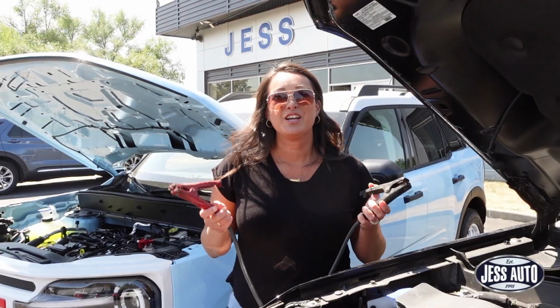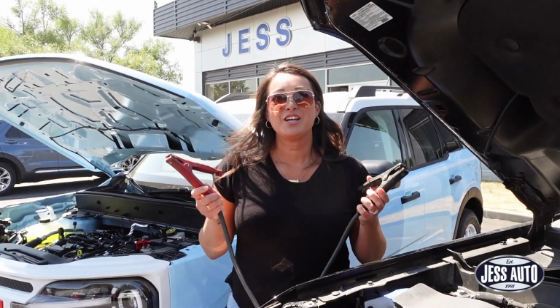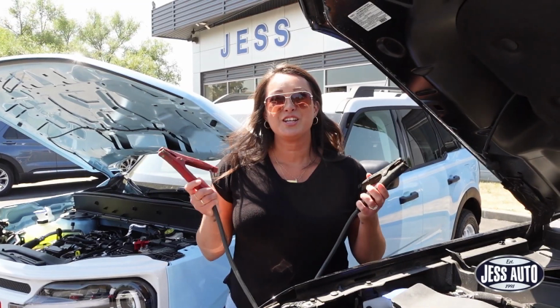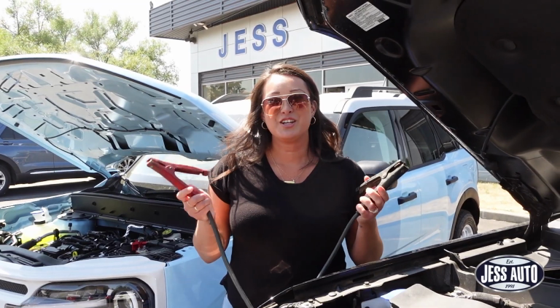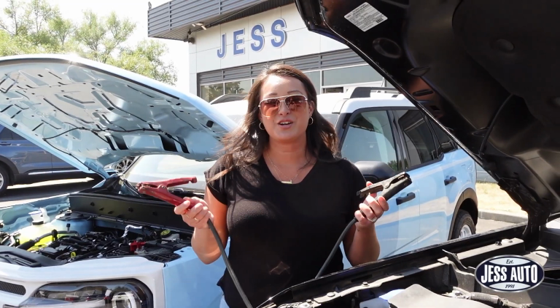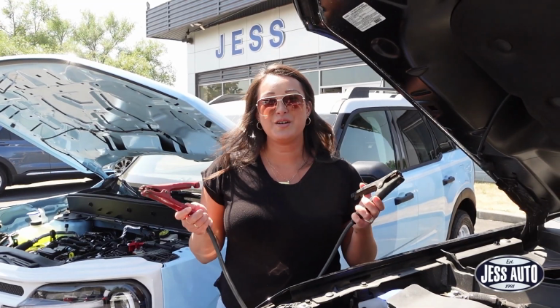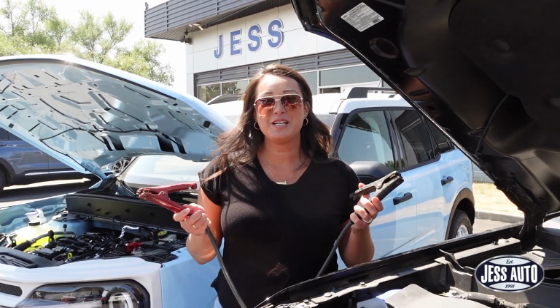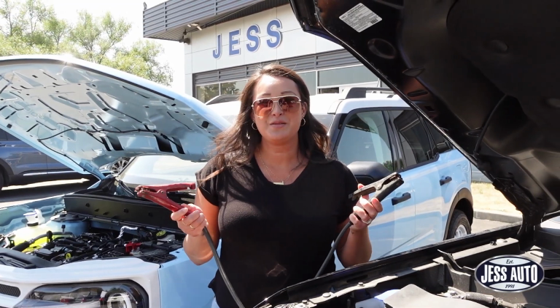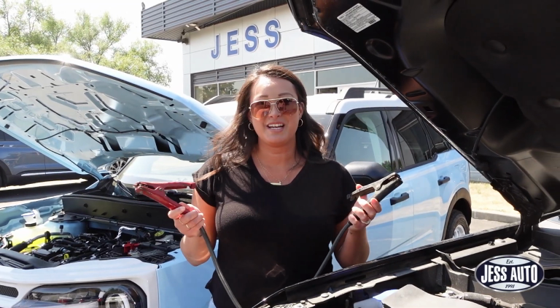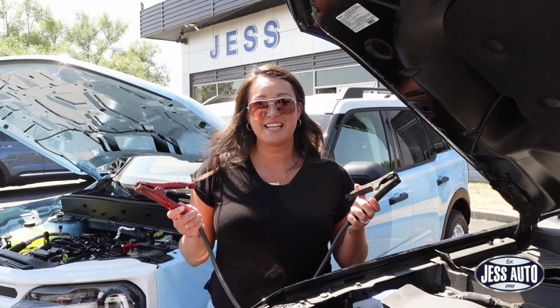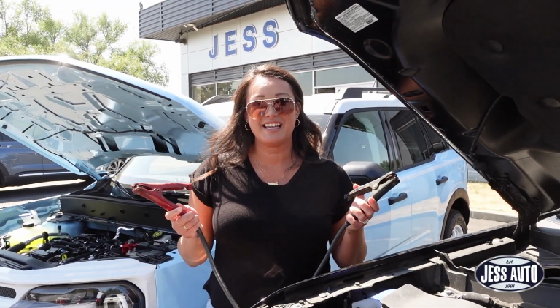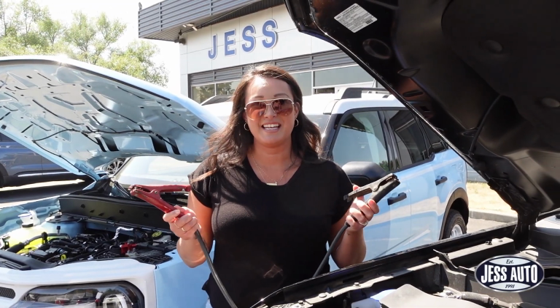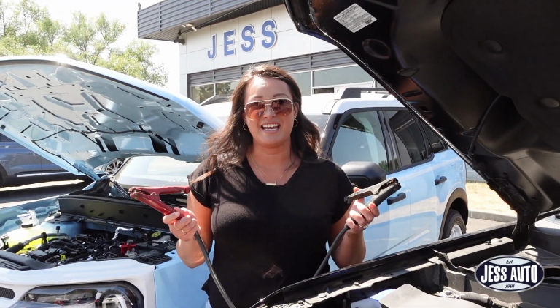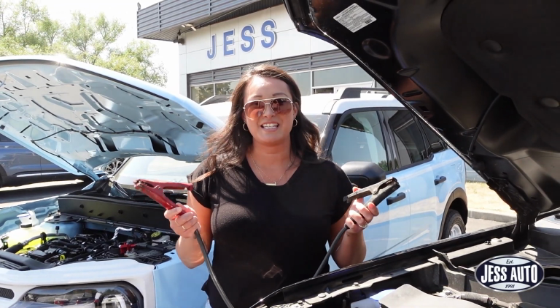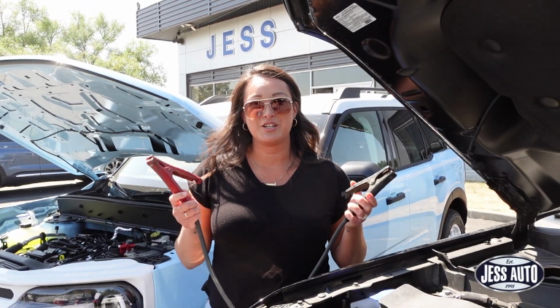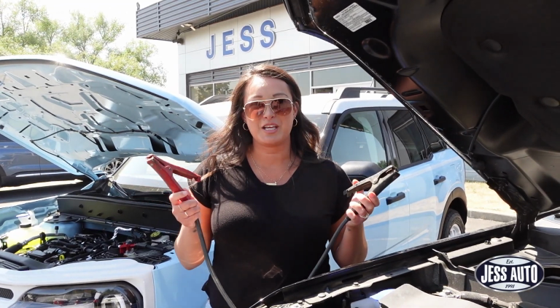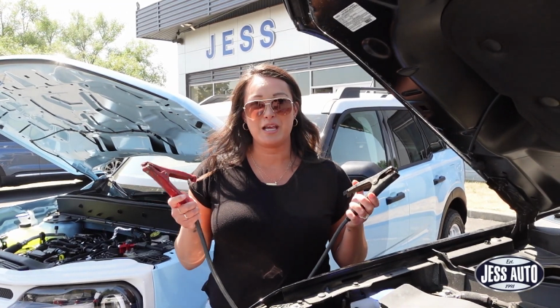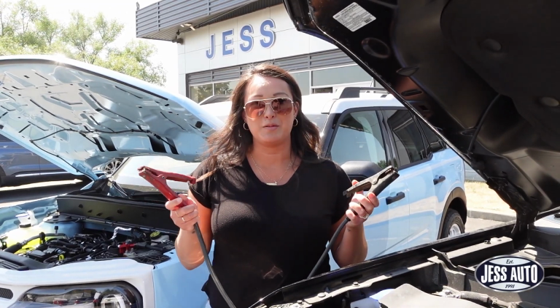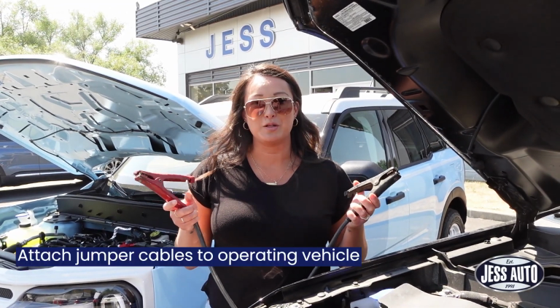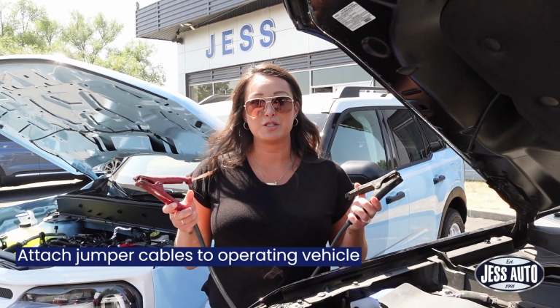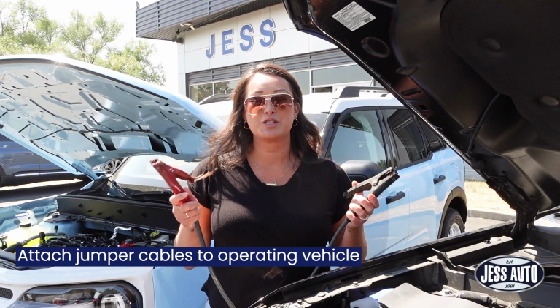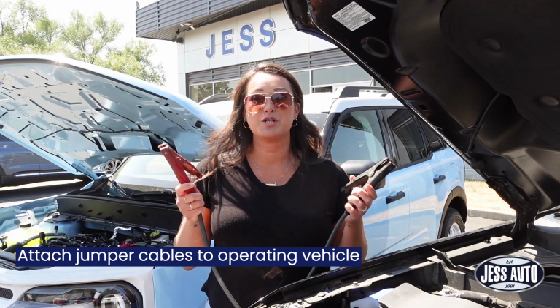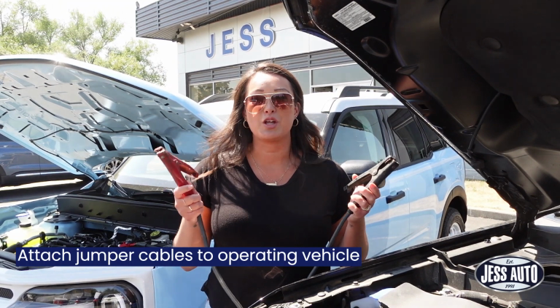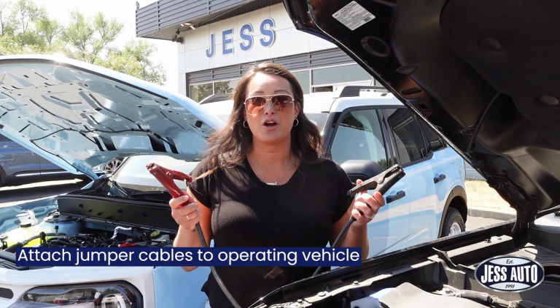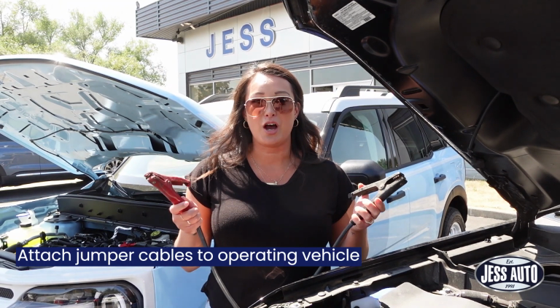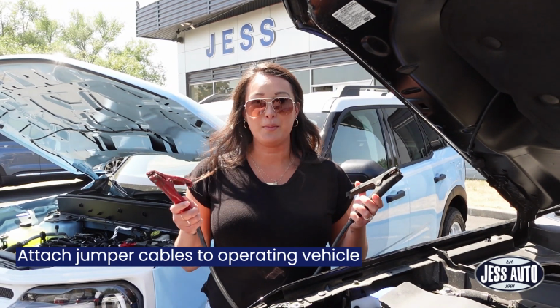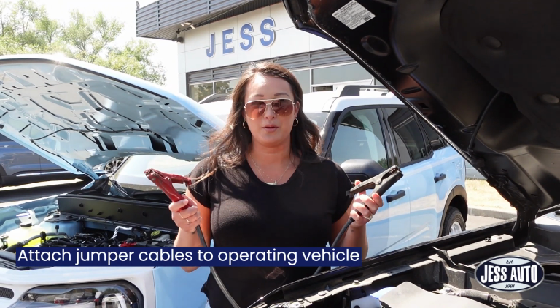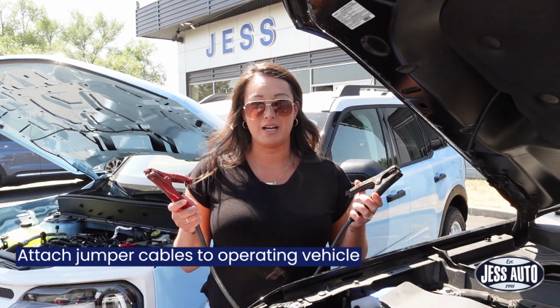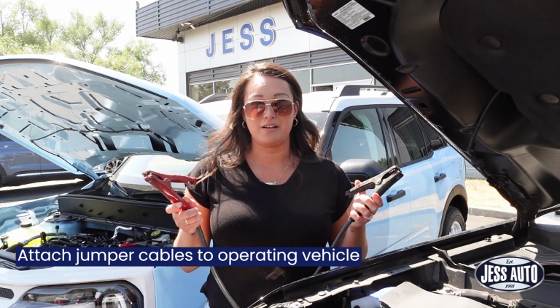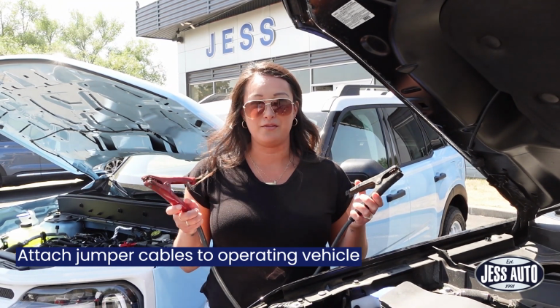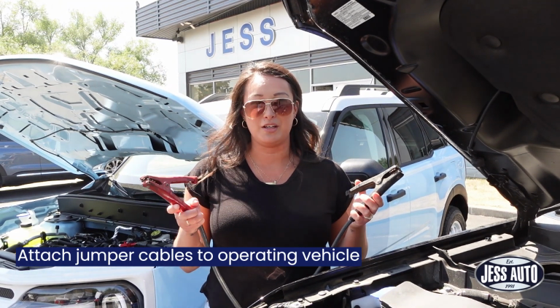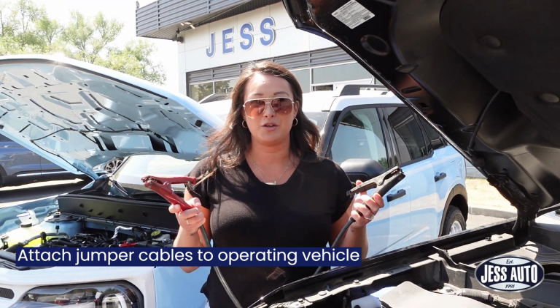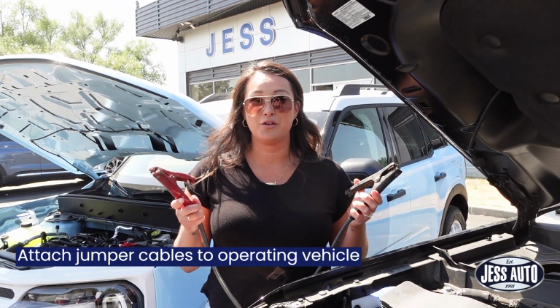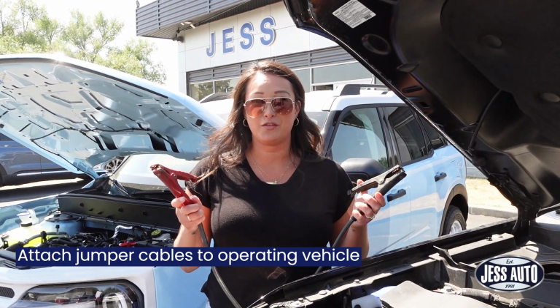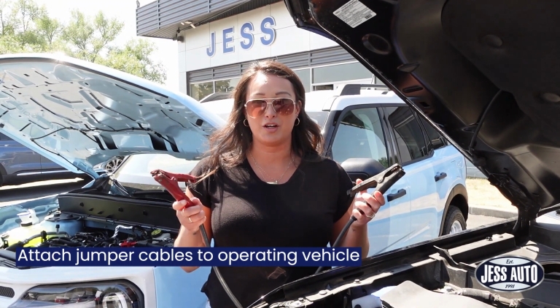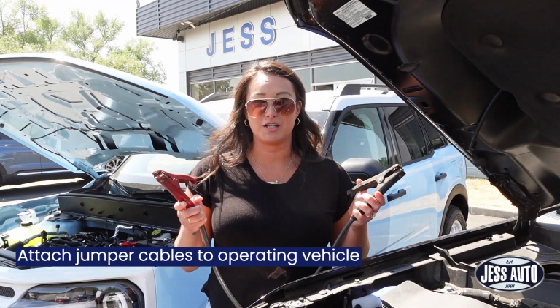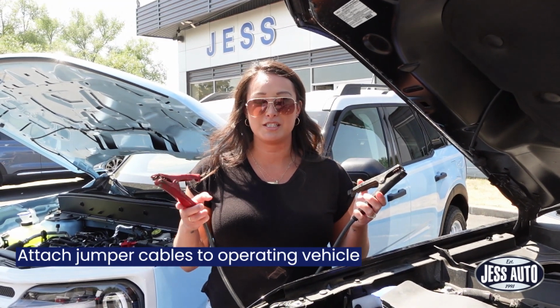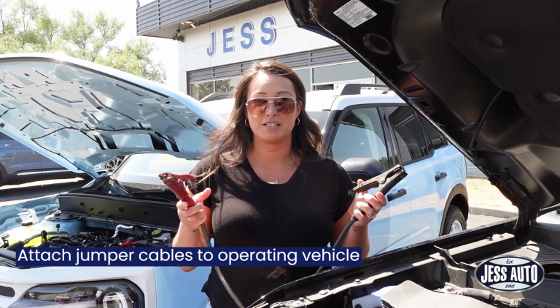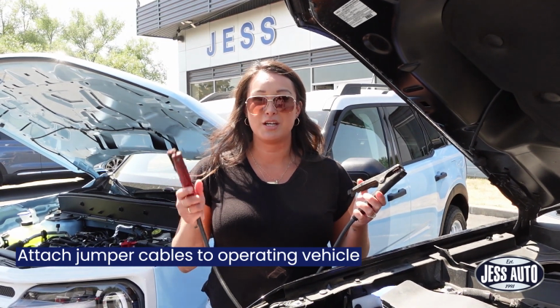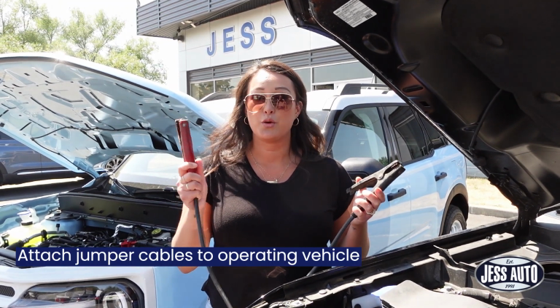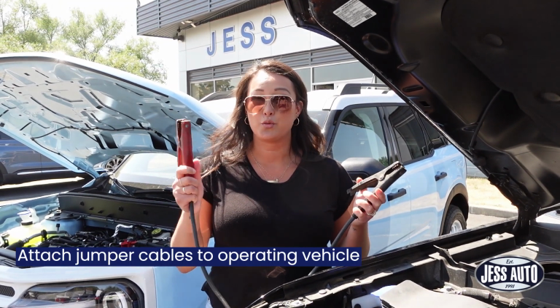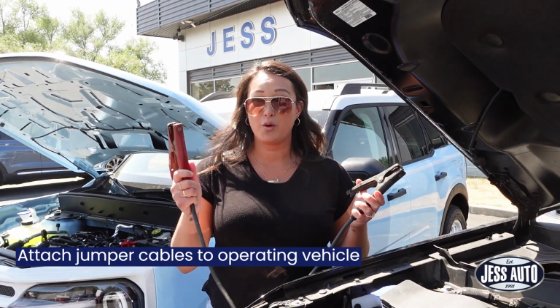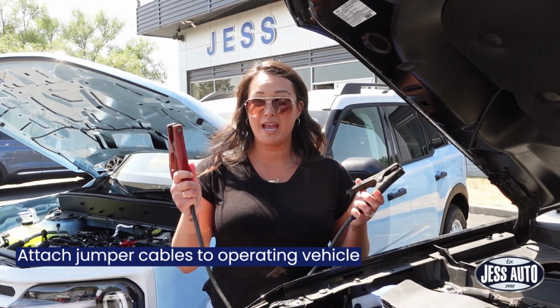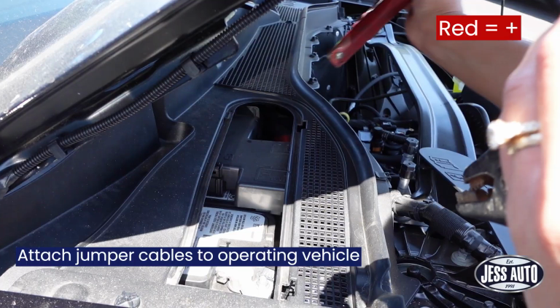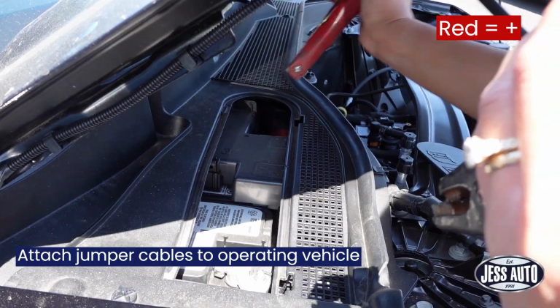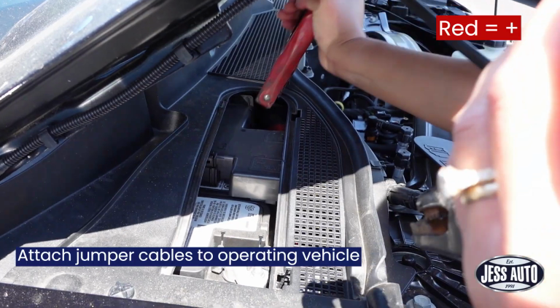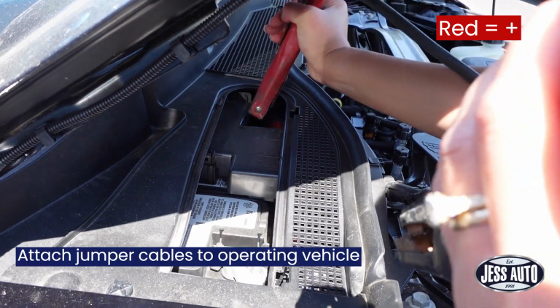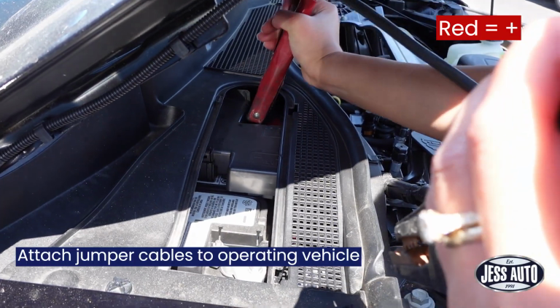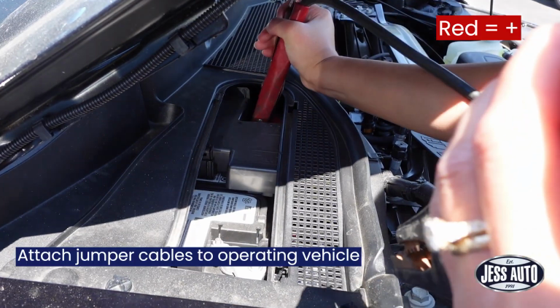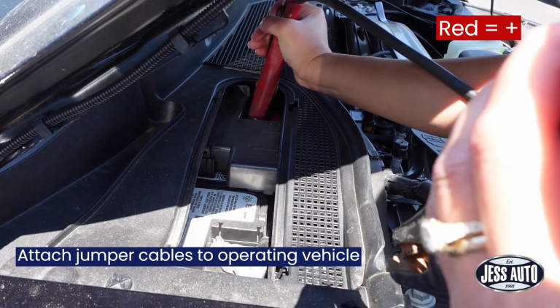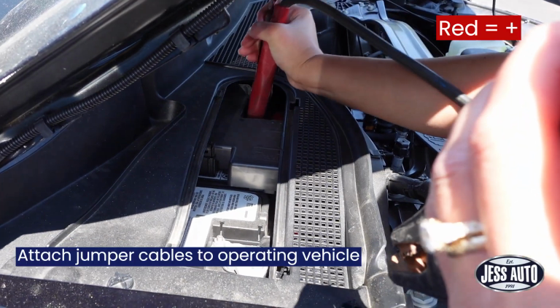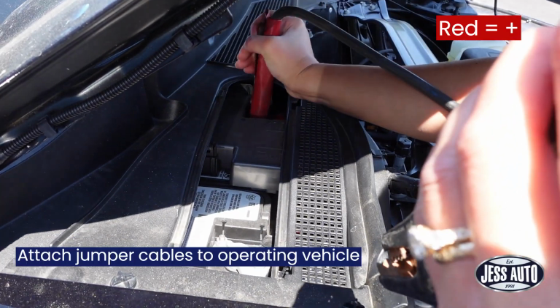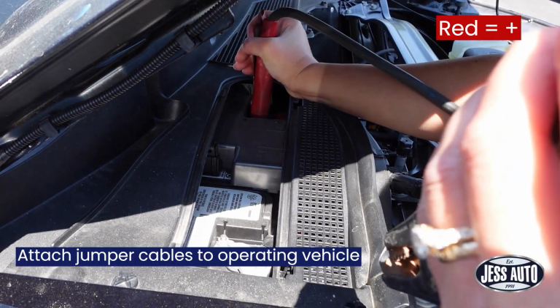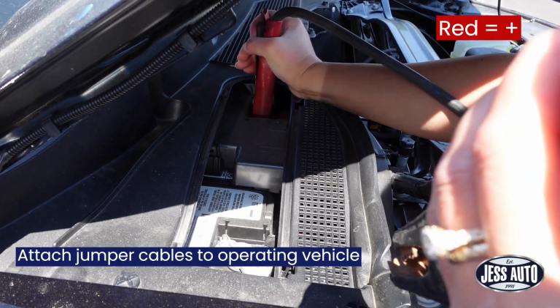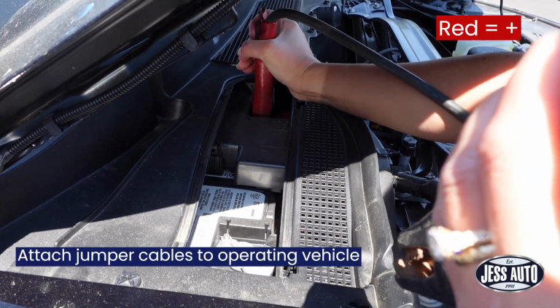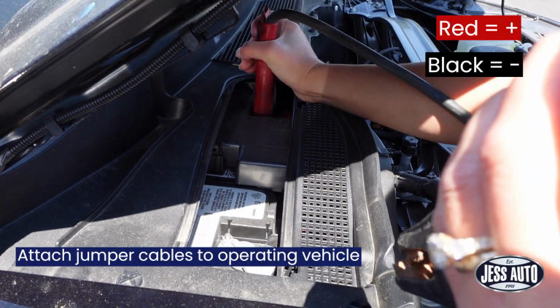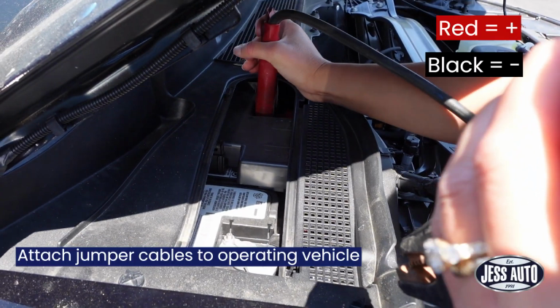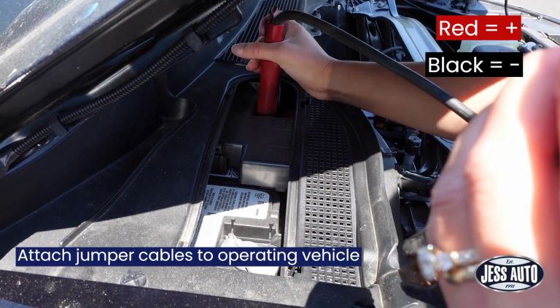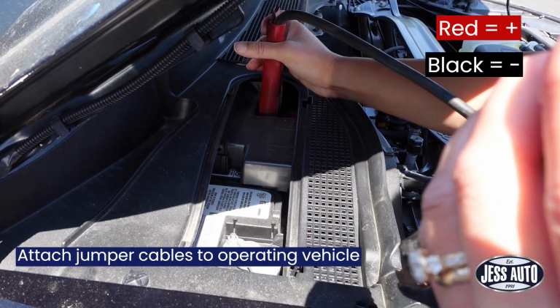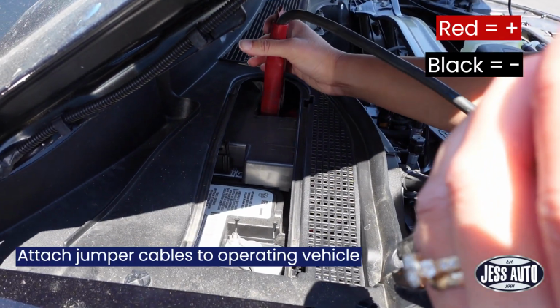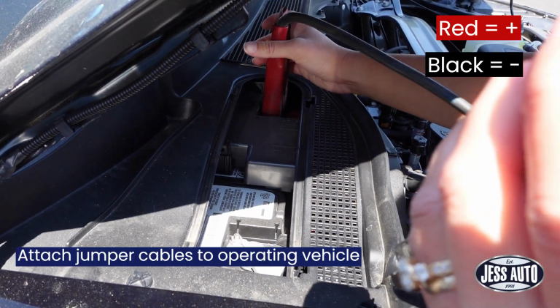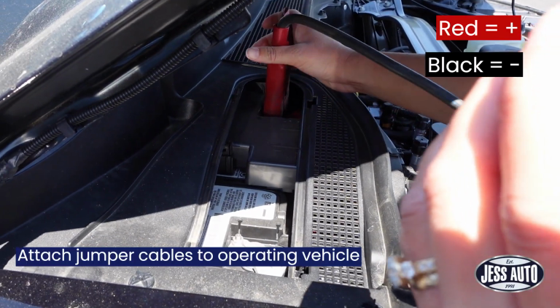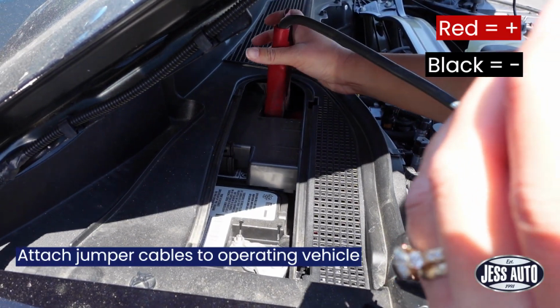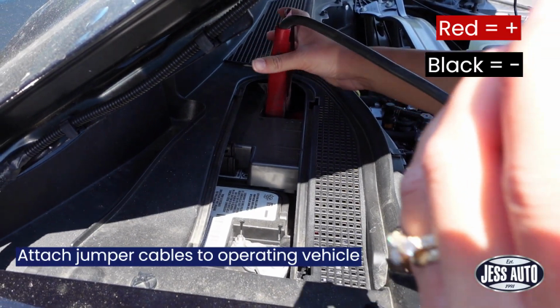You're going to want to connect your cables to the operating vehicle first. Red is positive, black is negative.